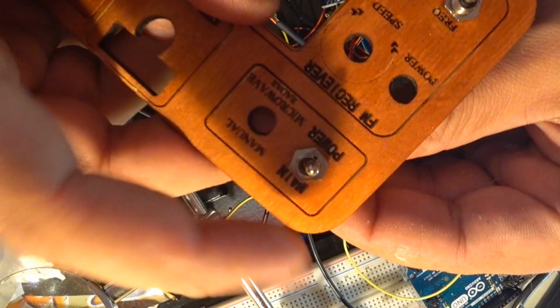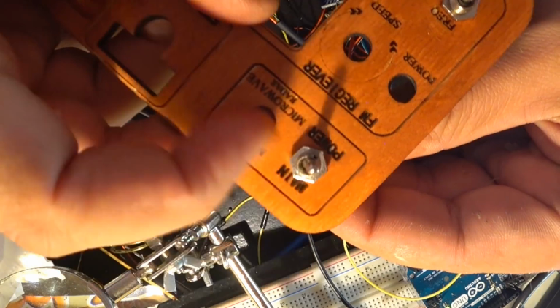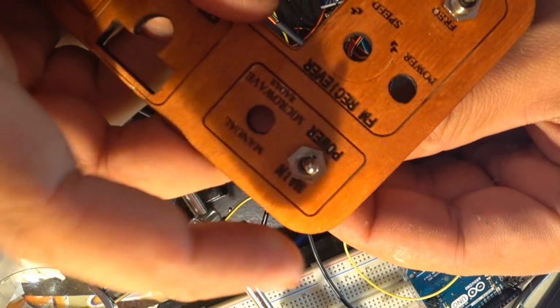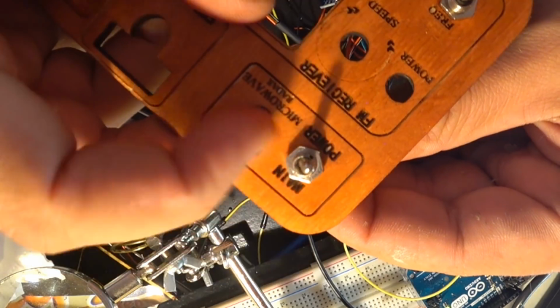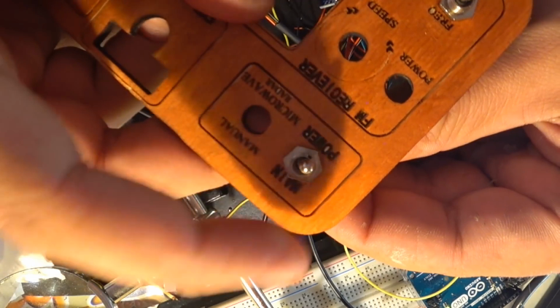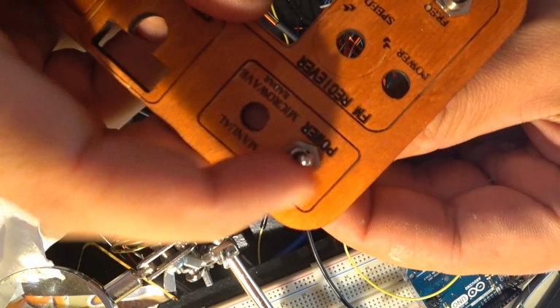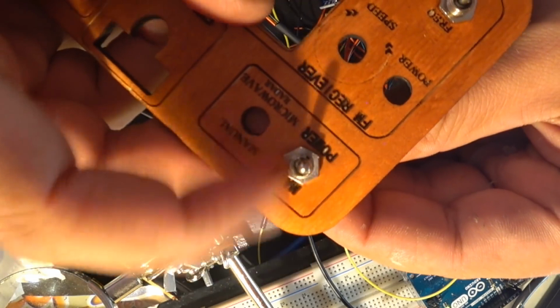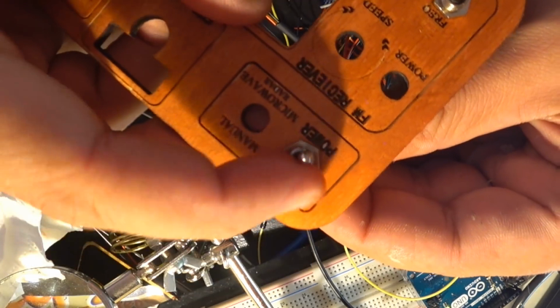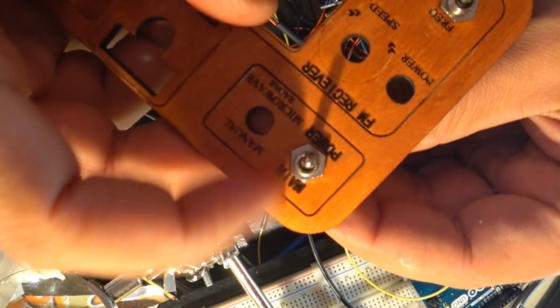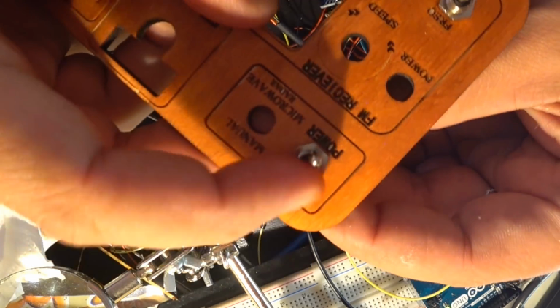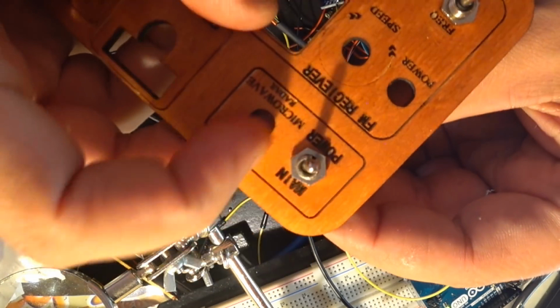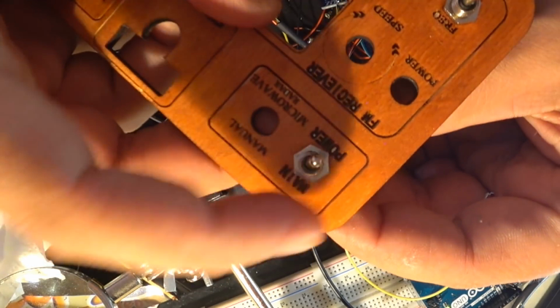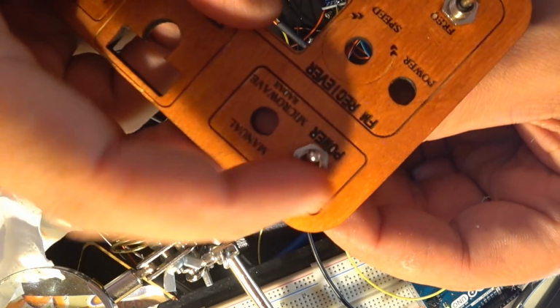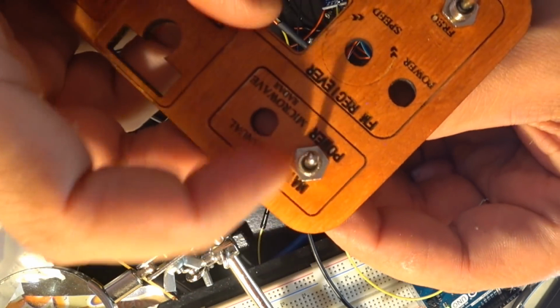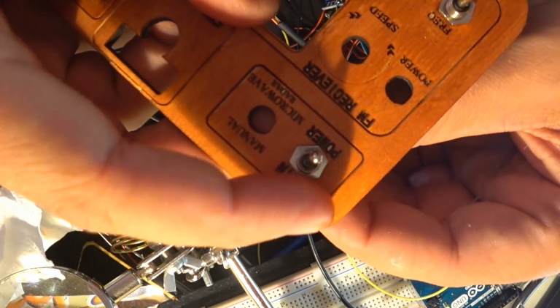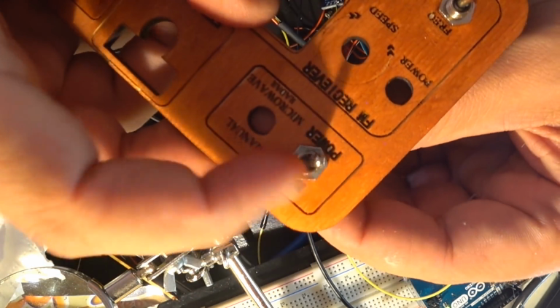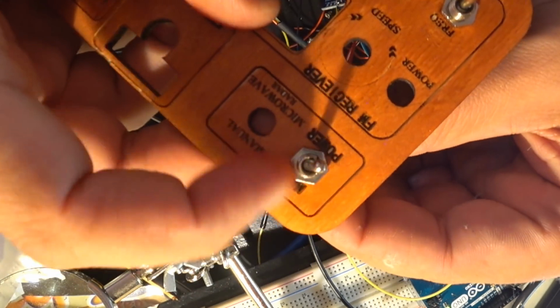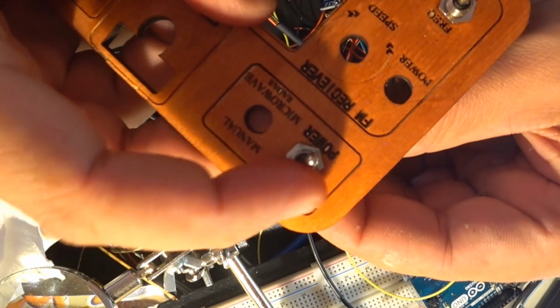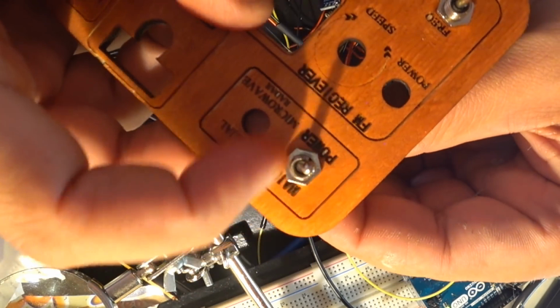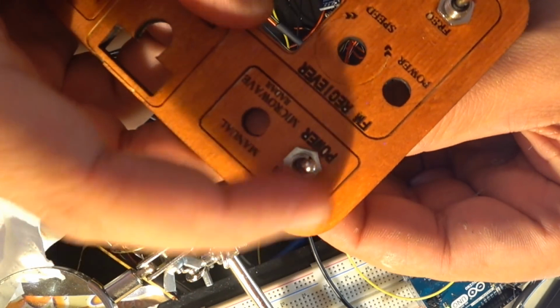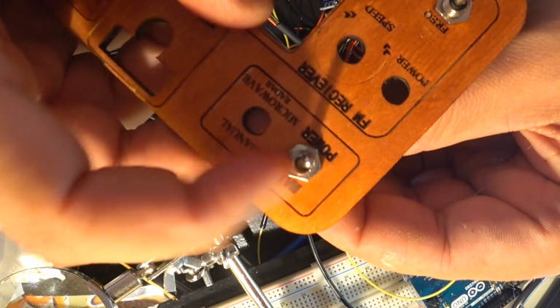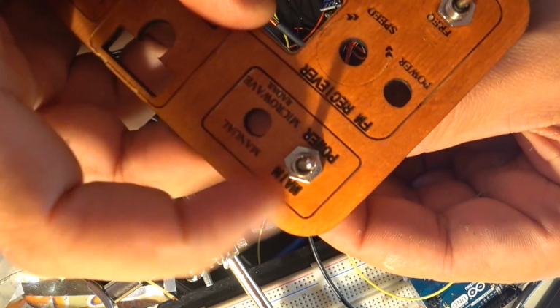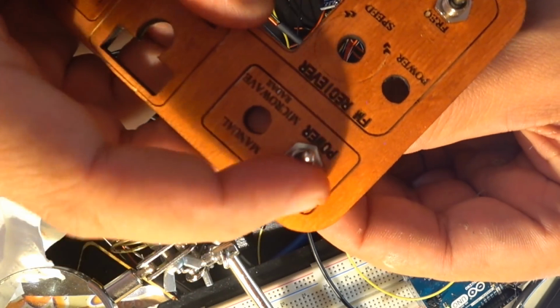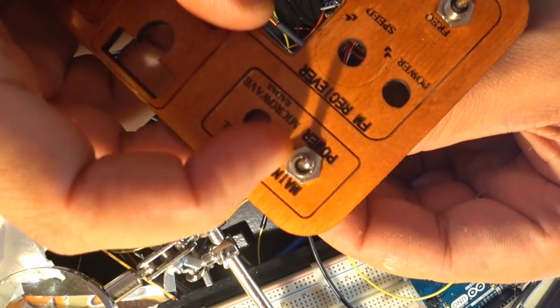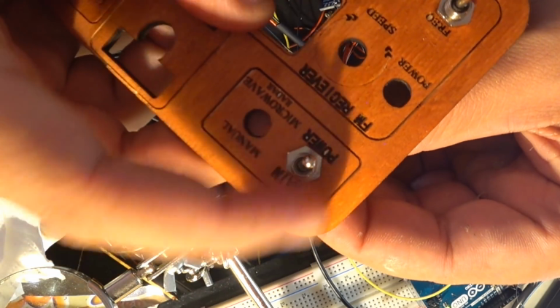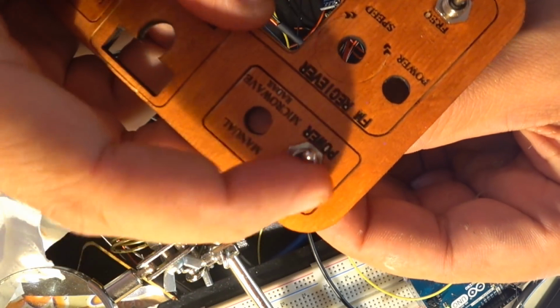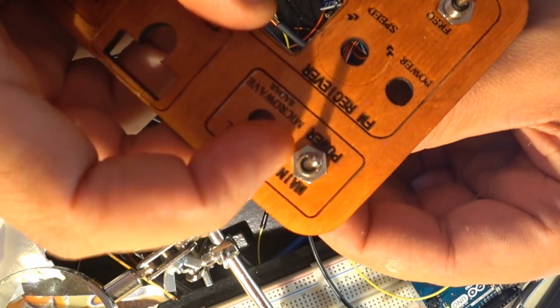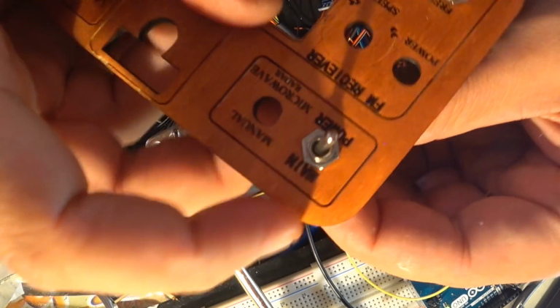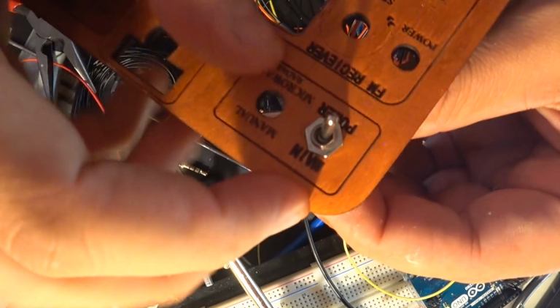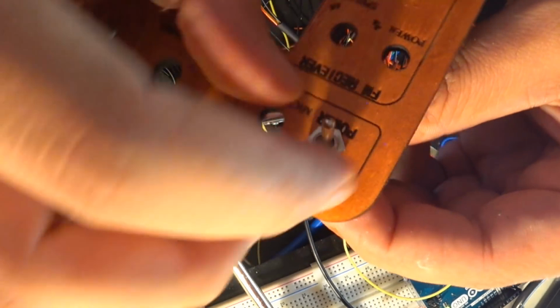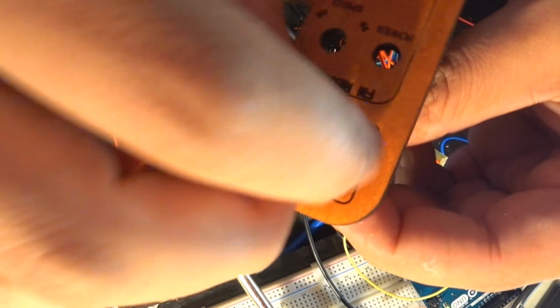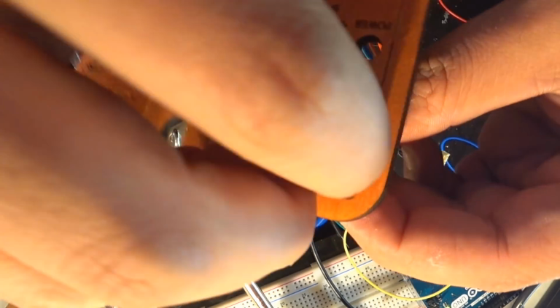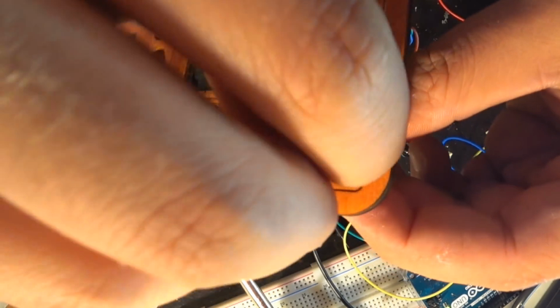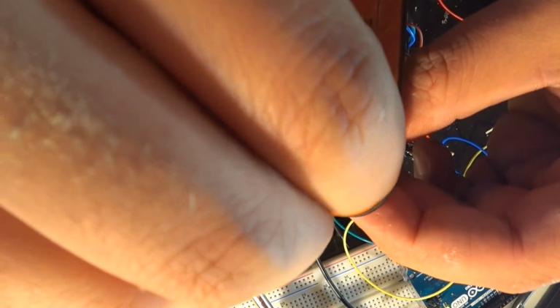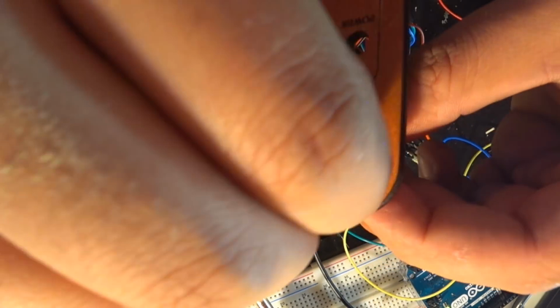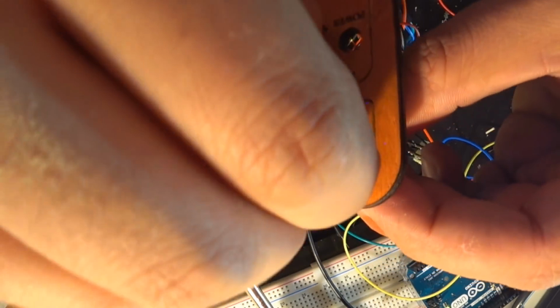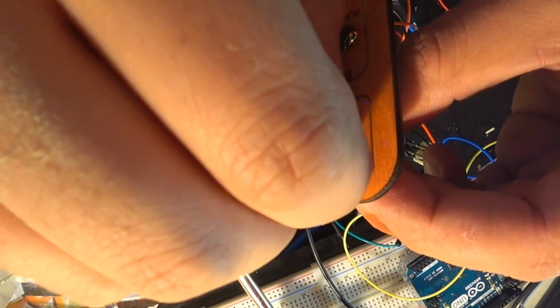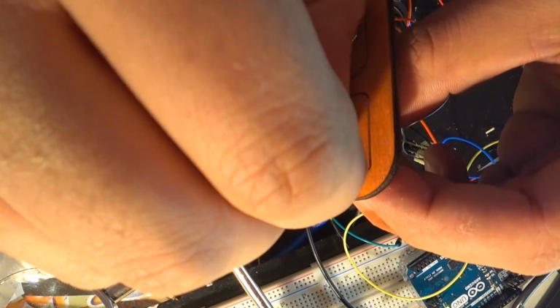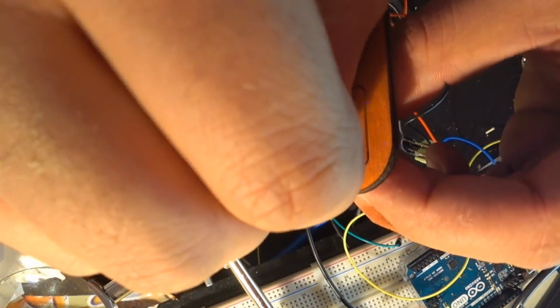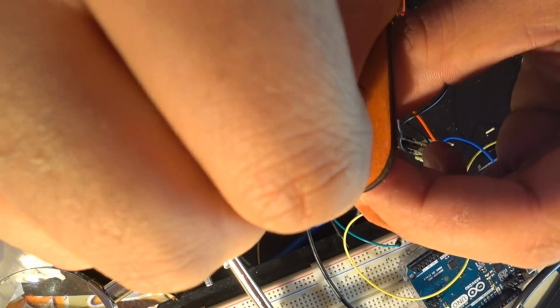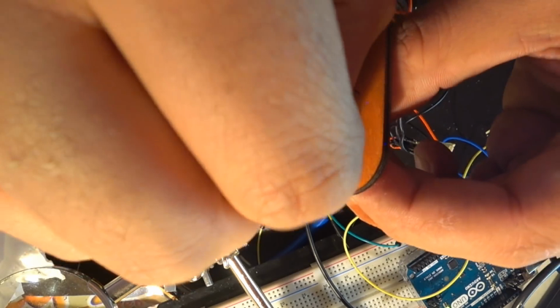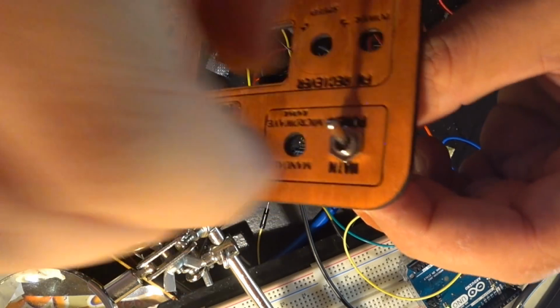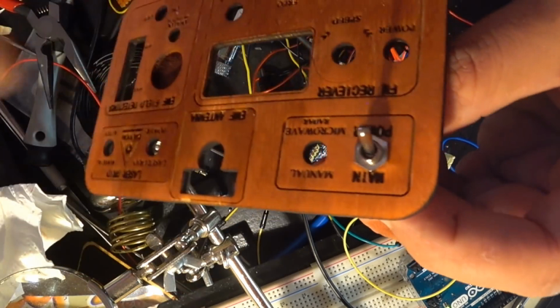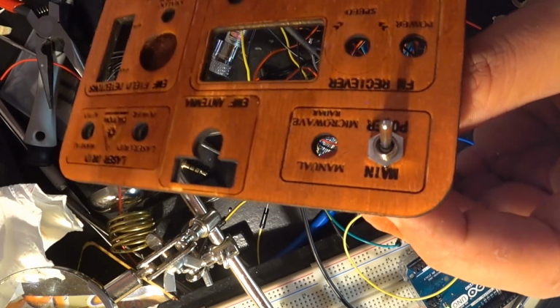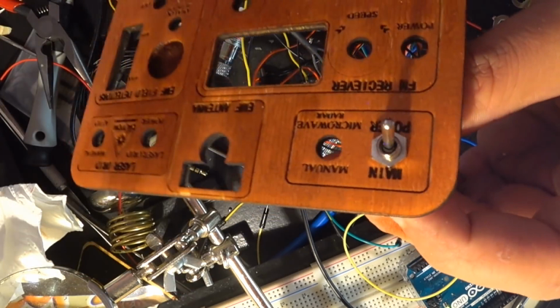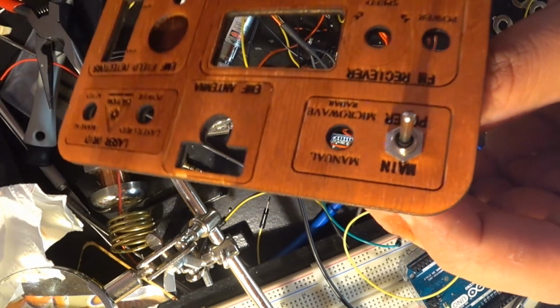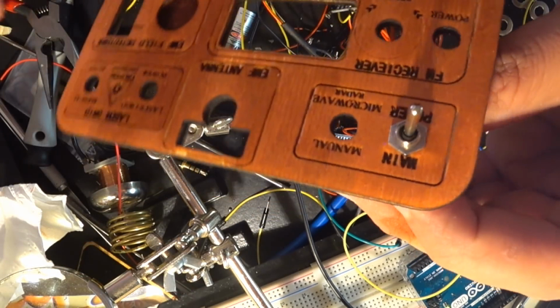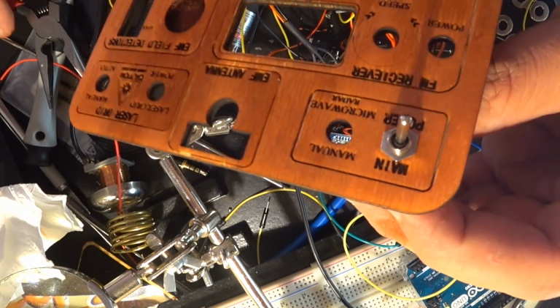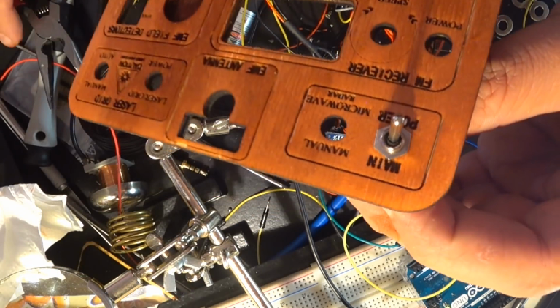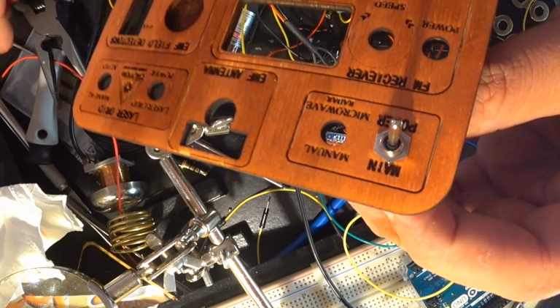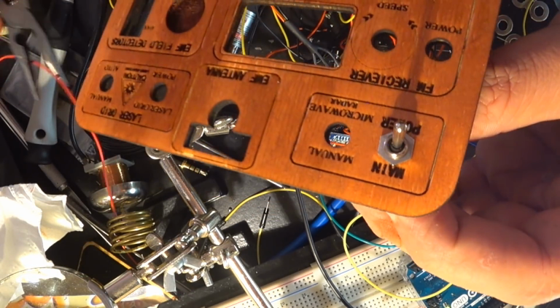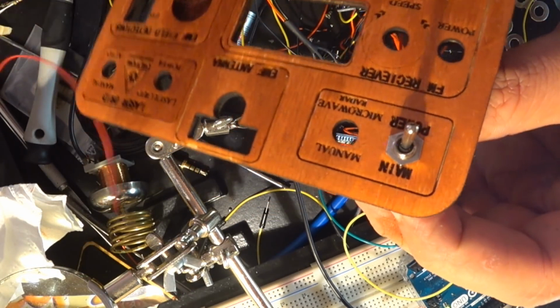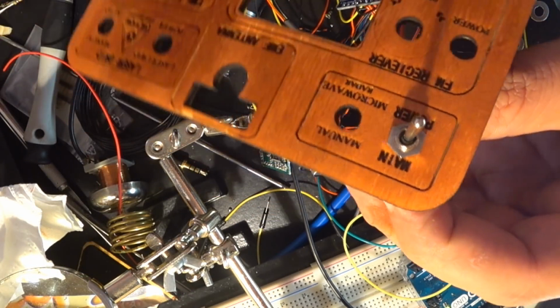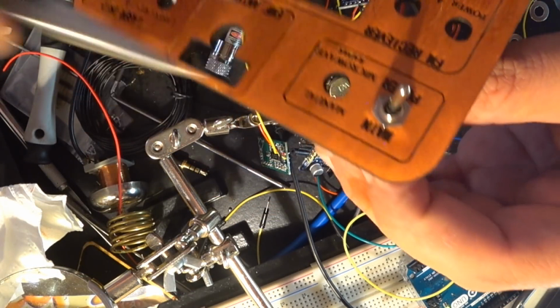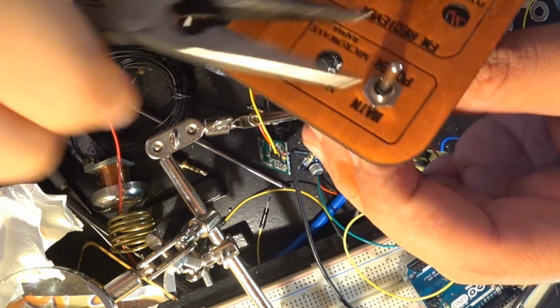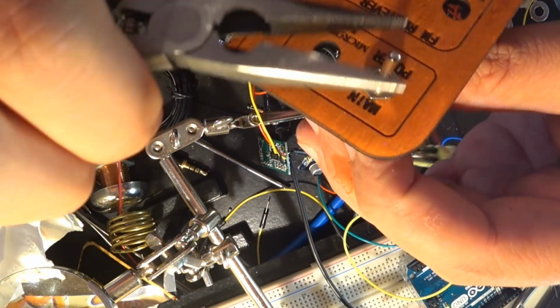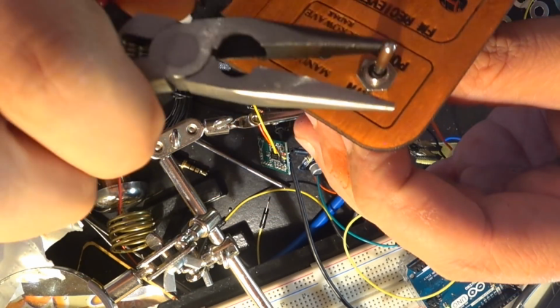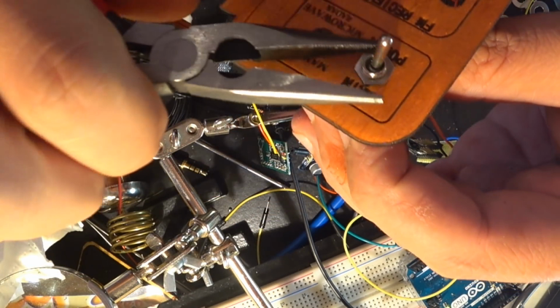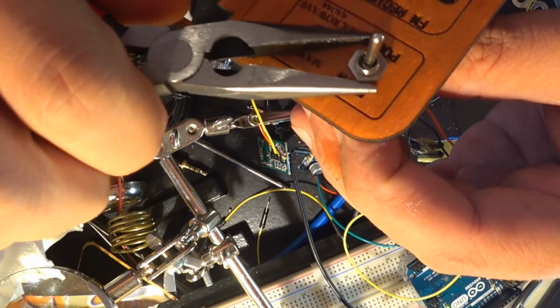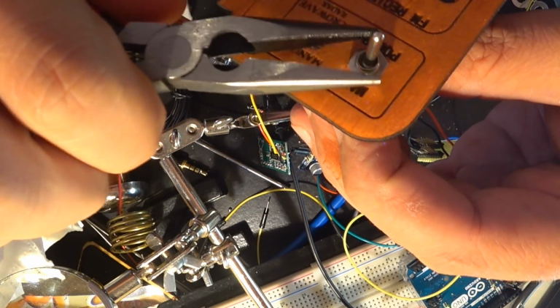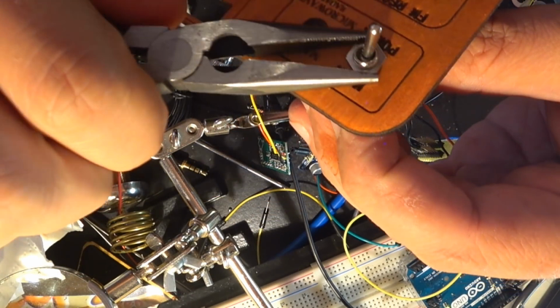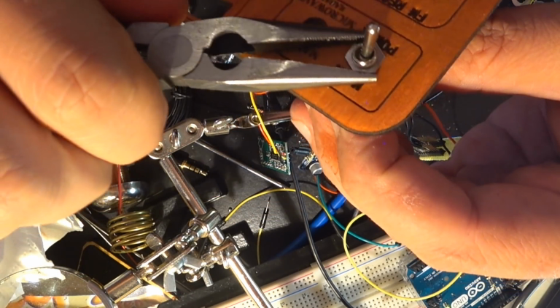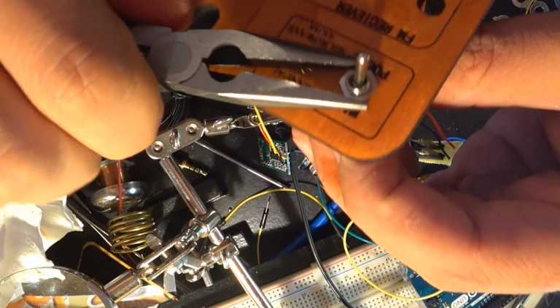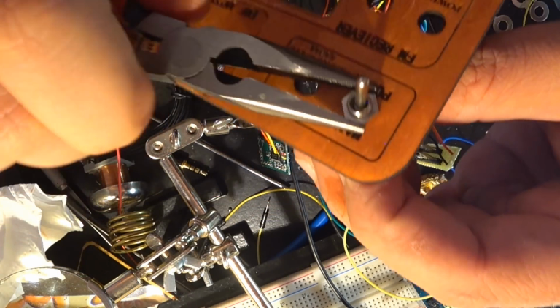The only thing left to do is to install all this stuff into the small housing, starting by inserting the knobs and switches.